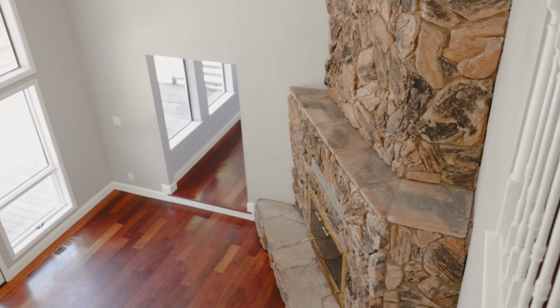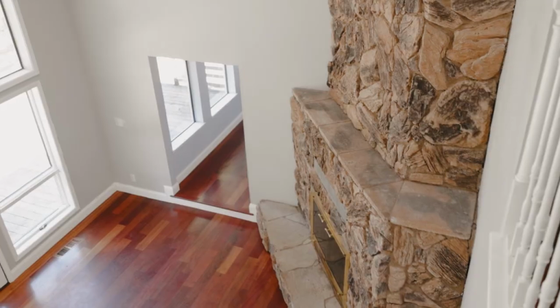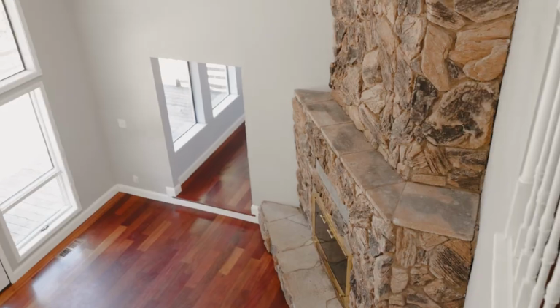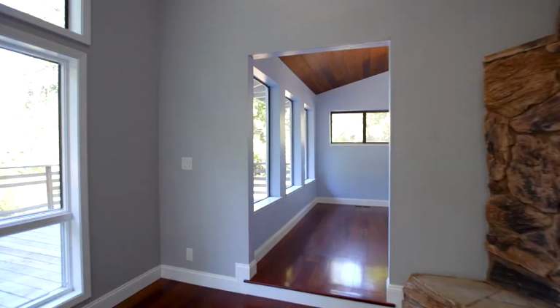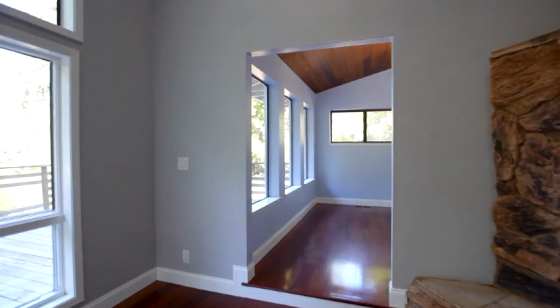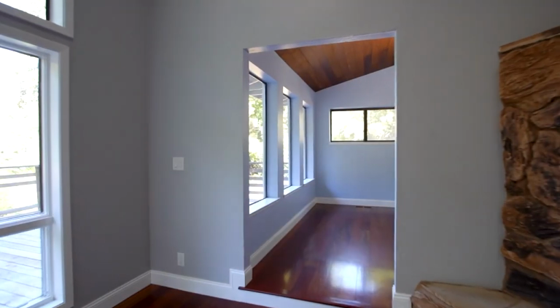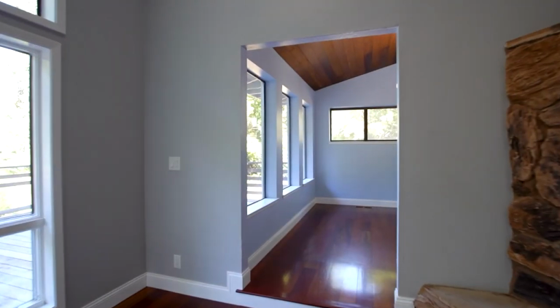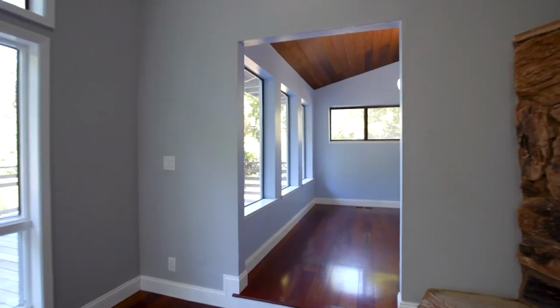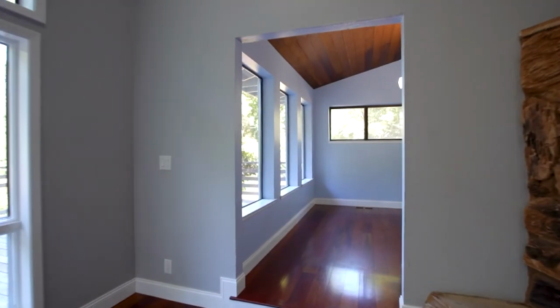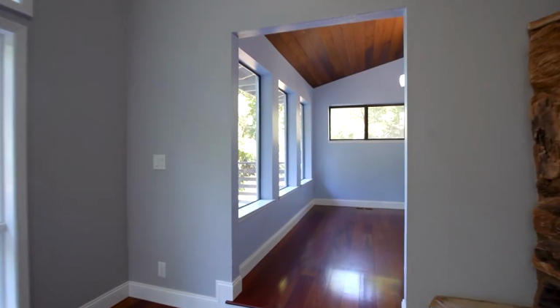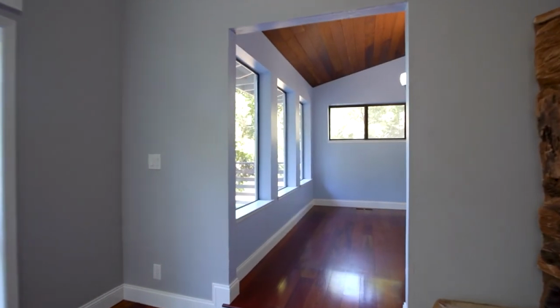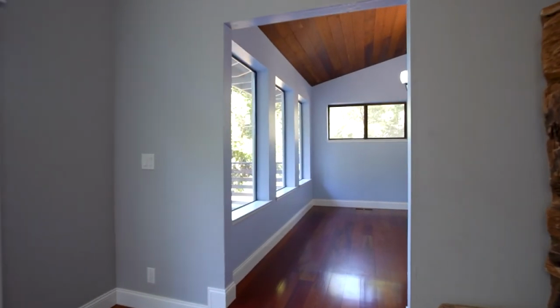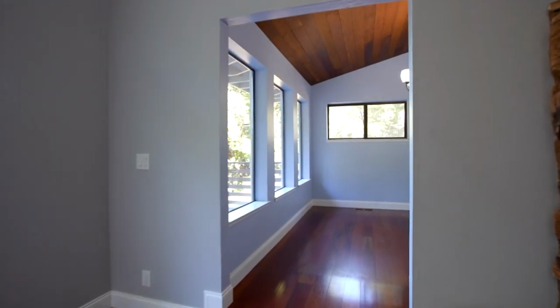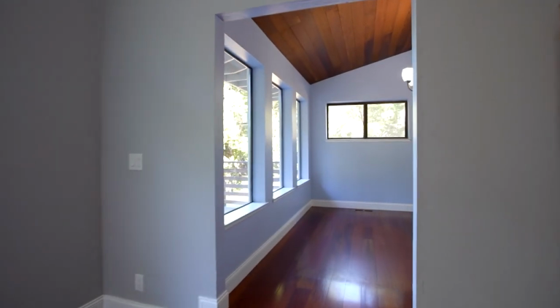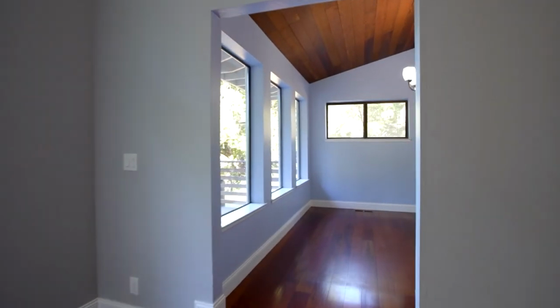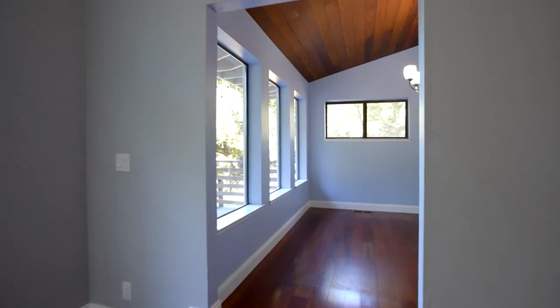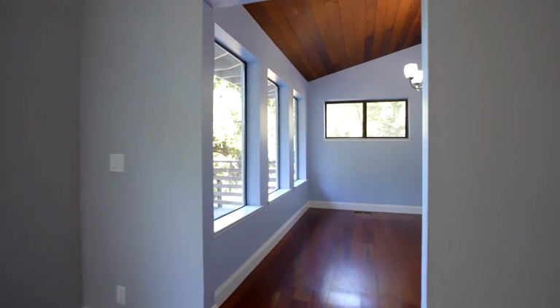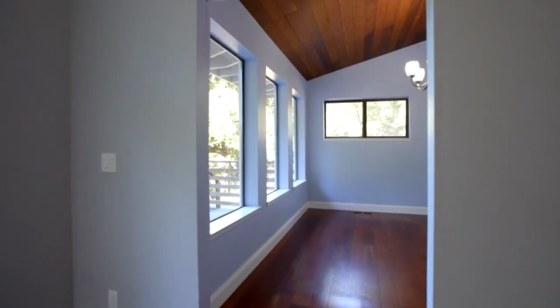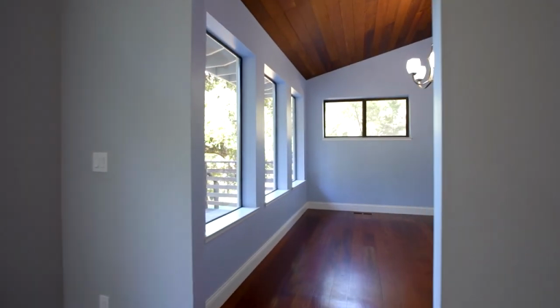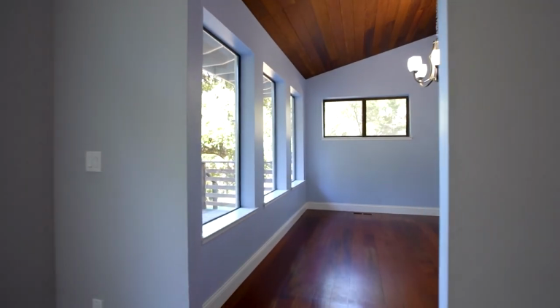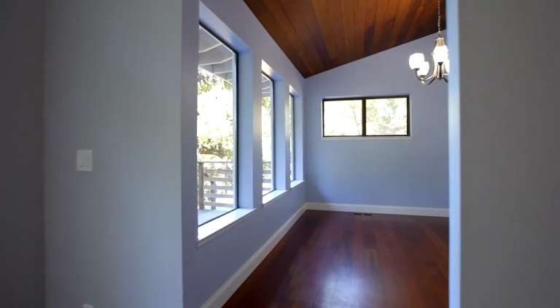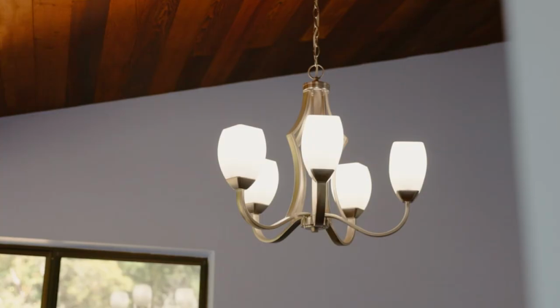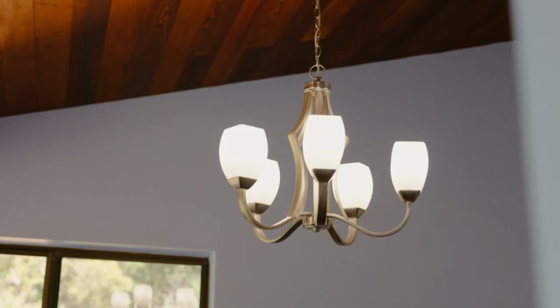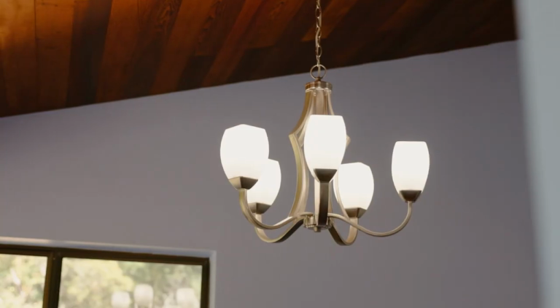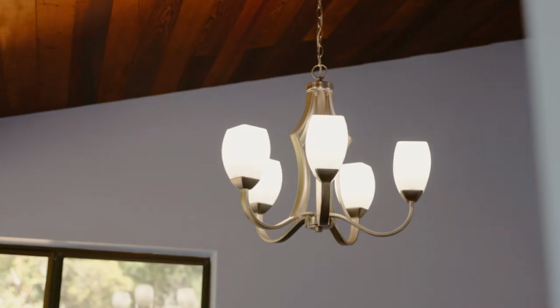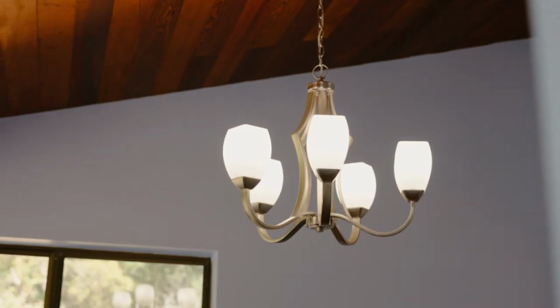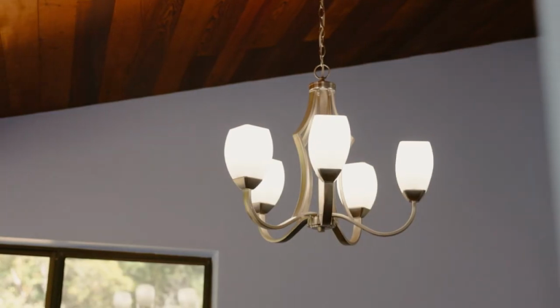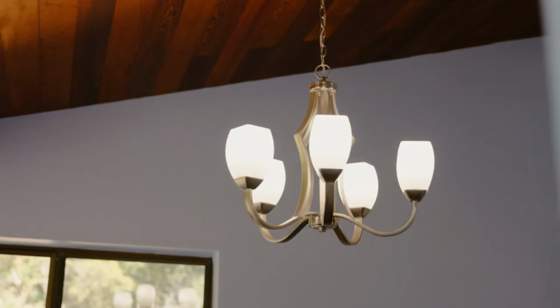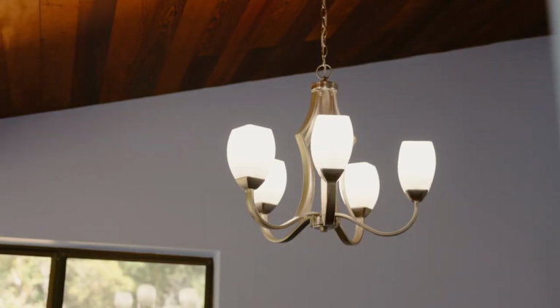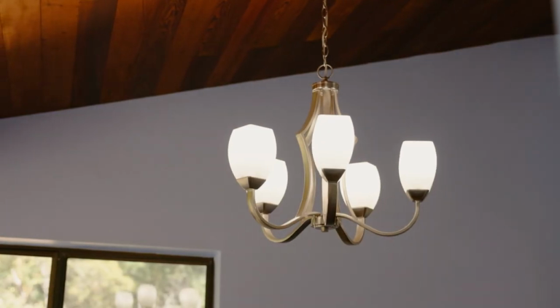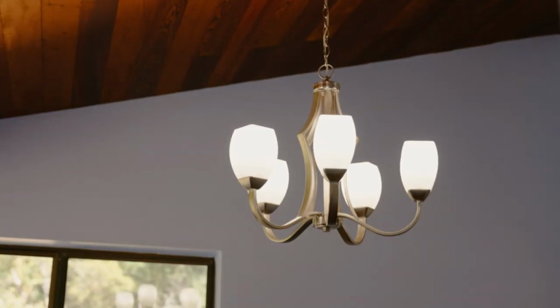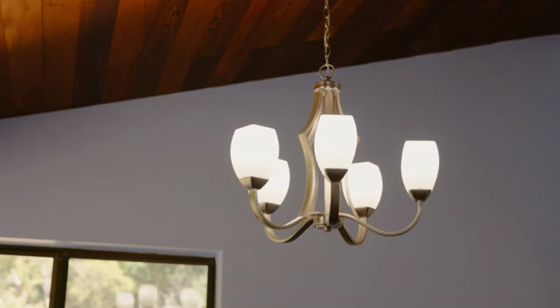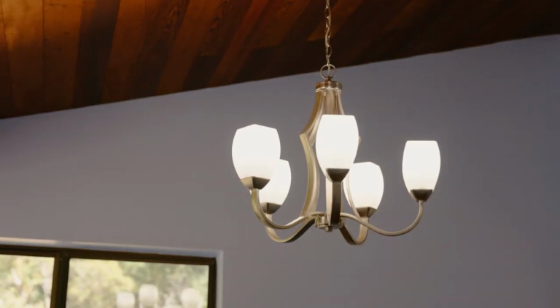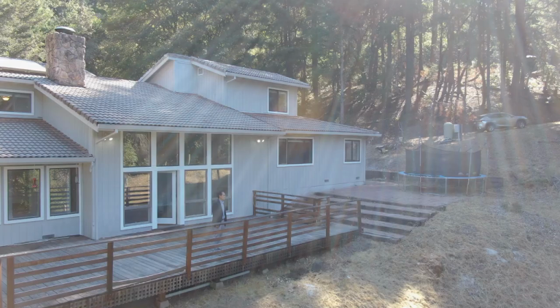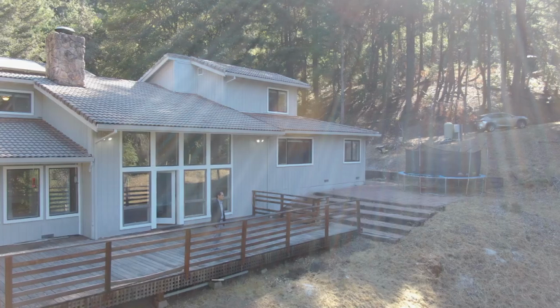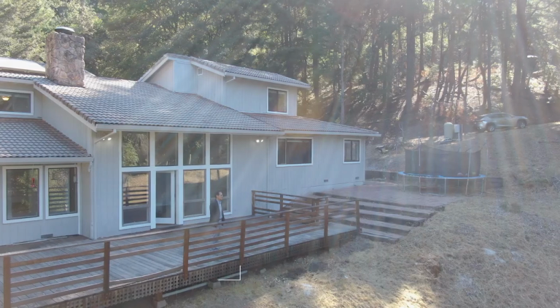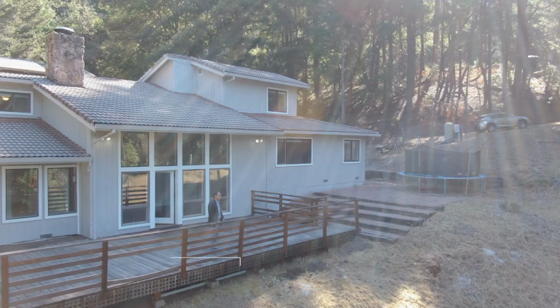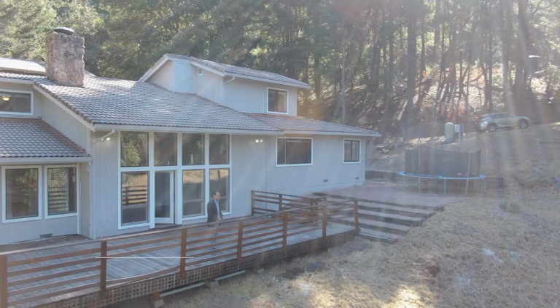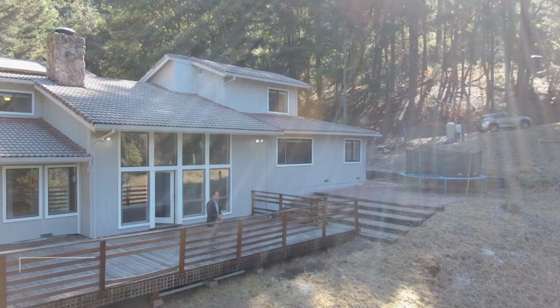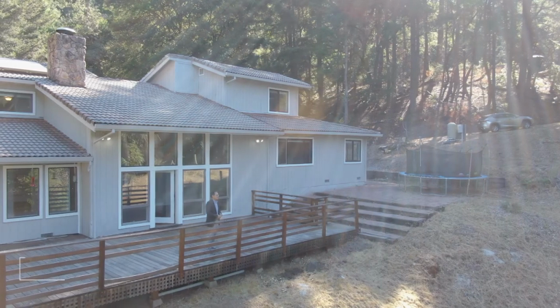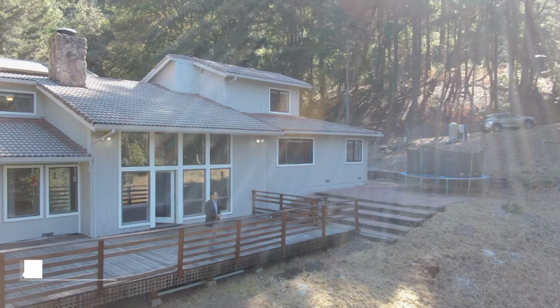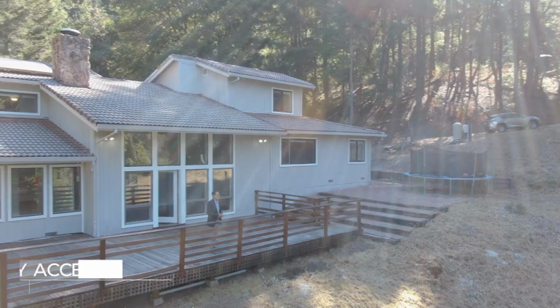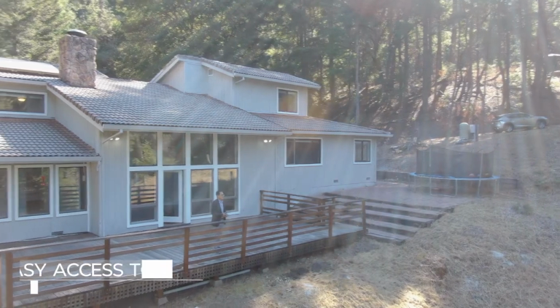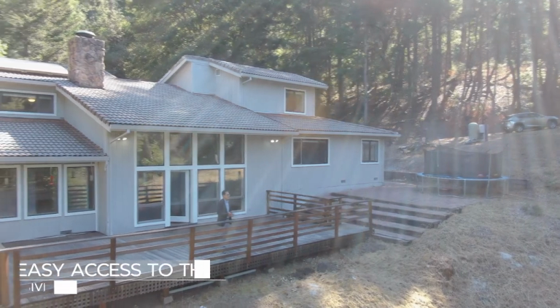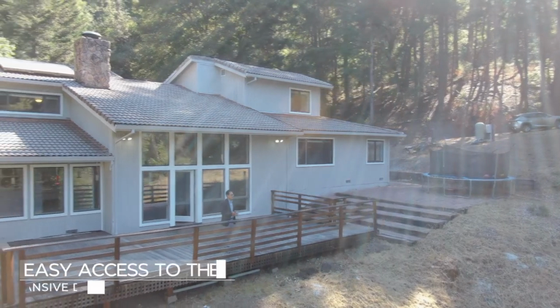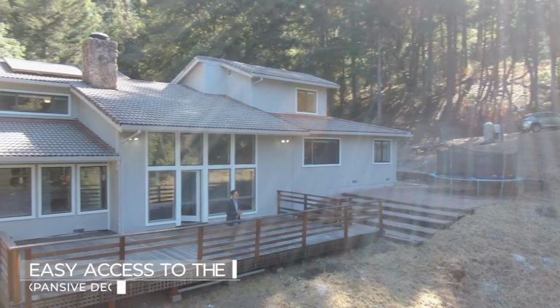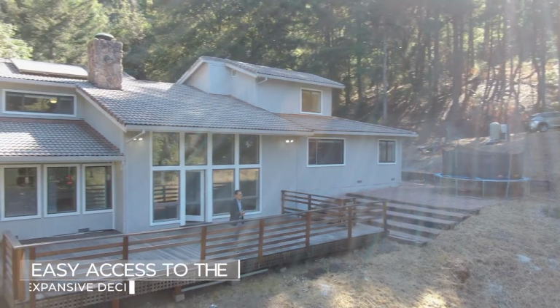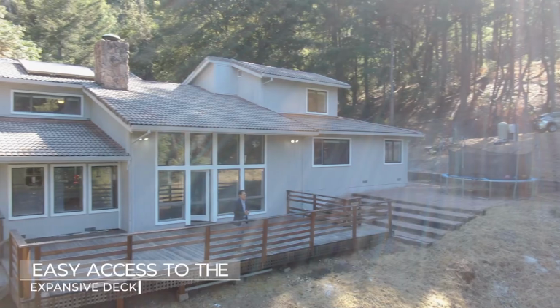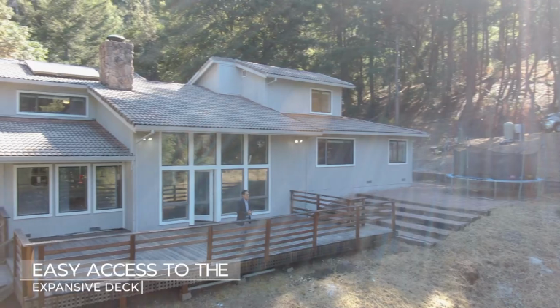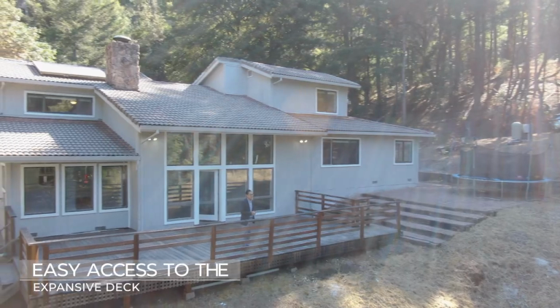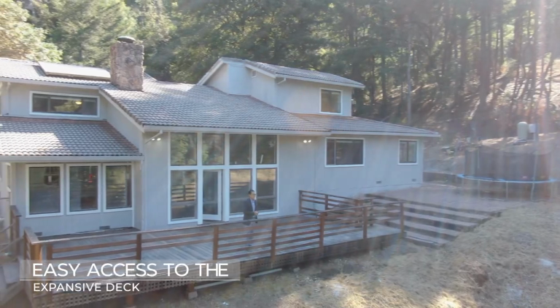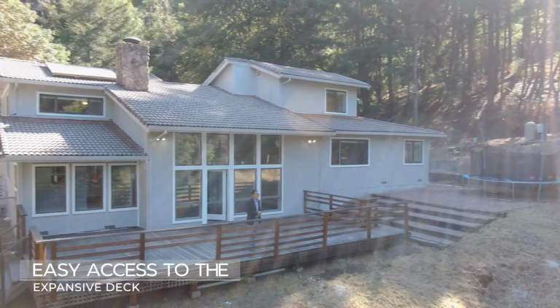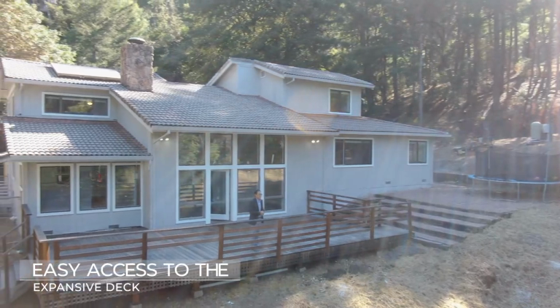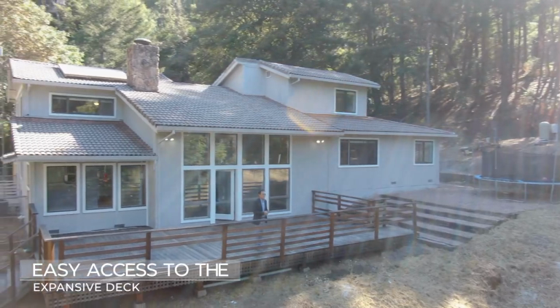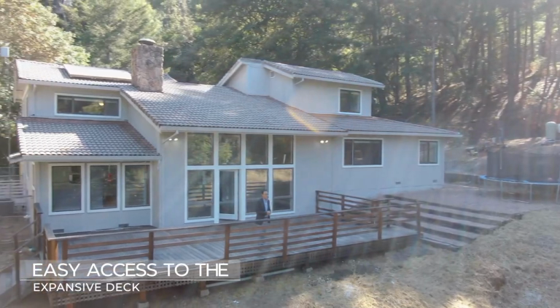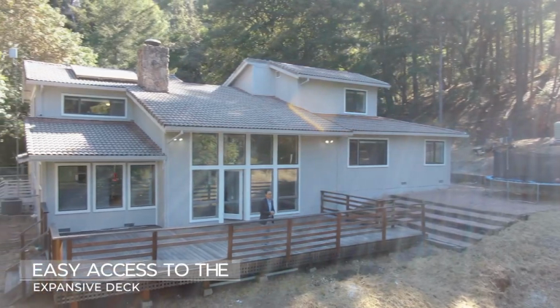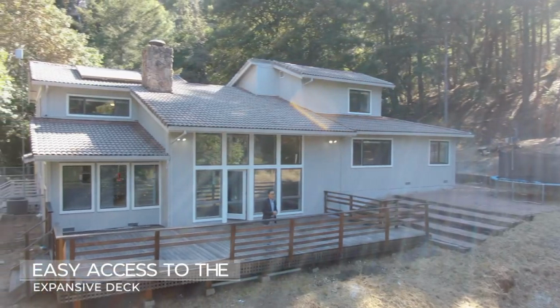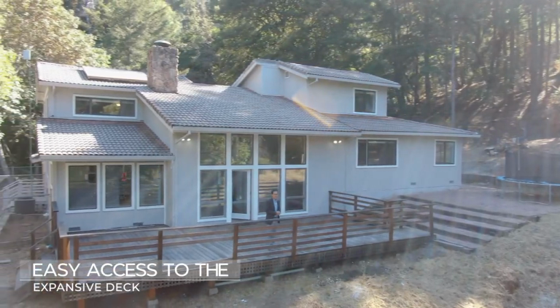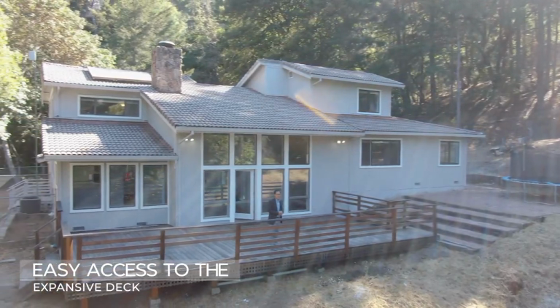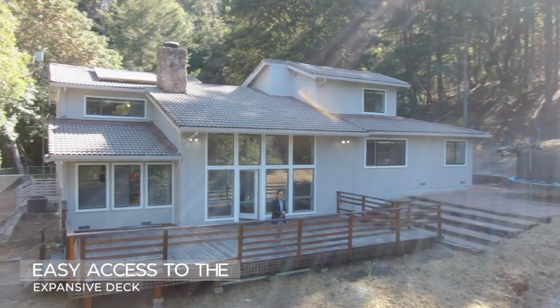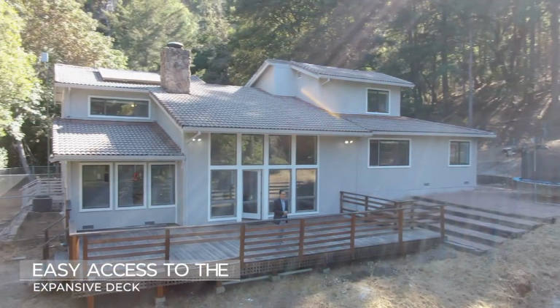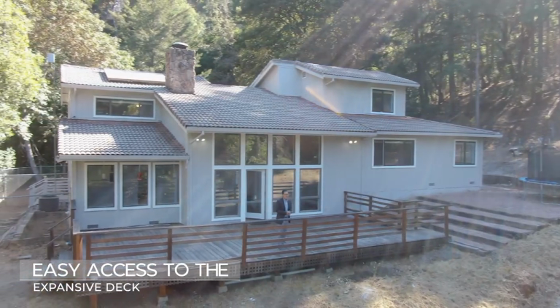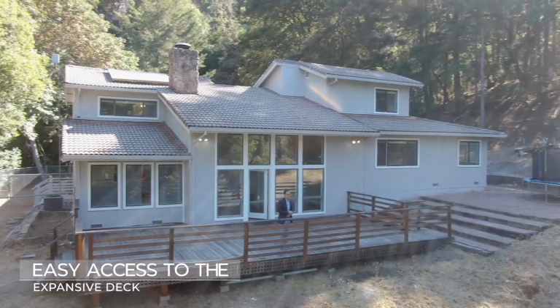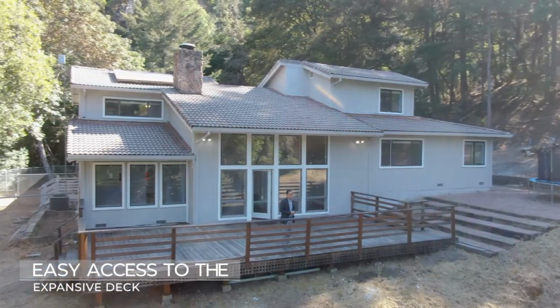Both the living room and the dining room have vaulted ceilings and easy access to the expansive backyard deck.